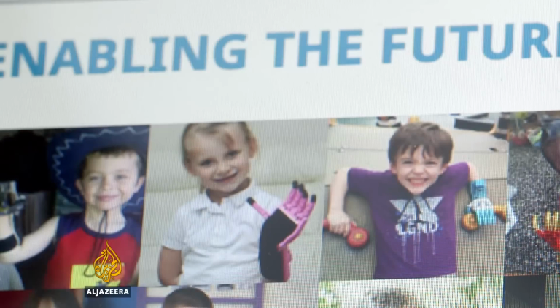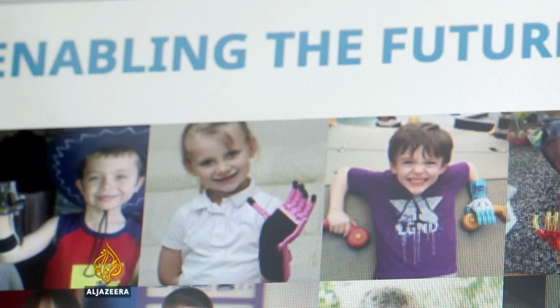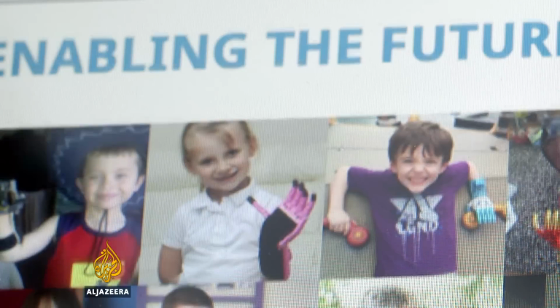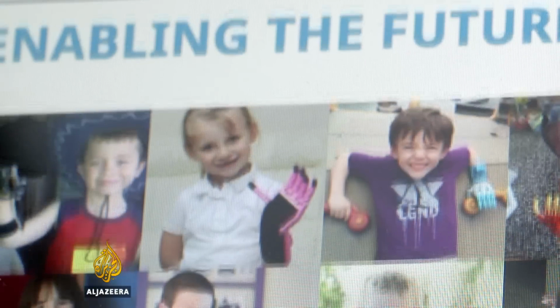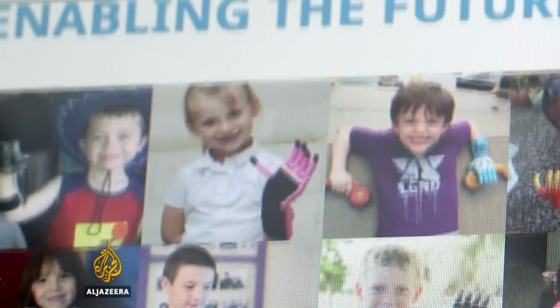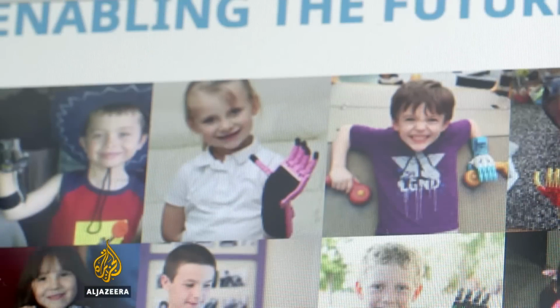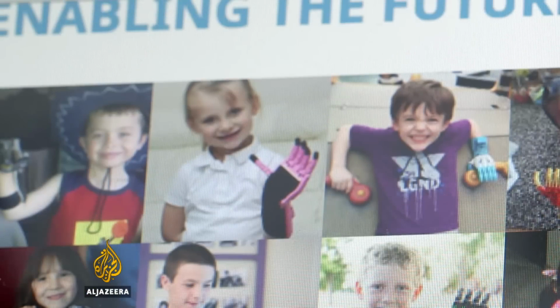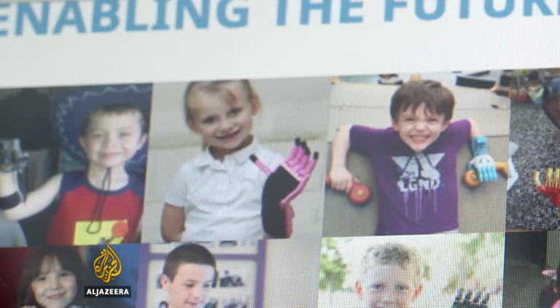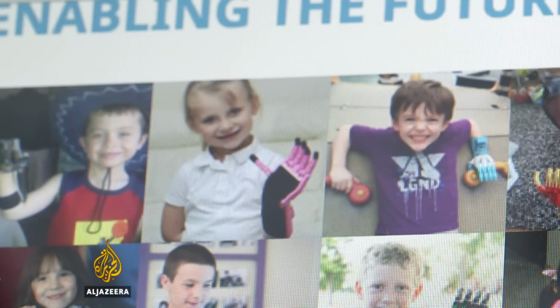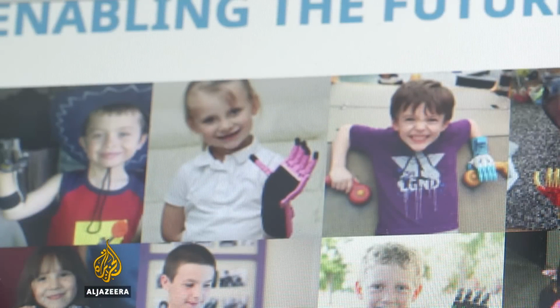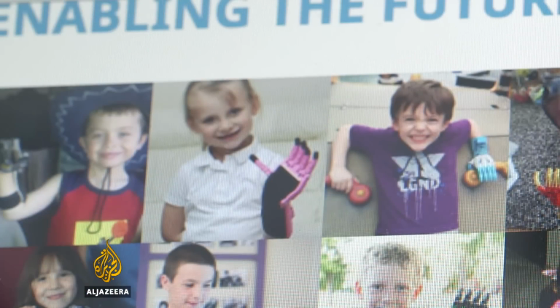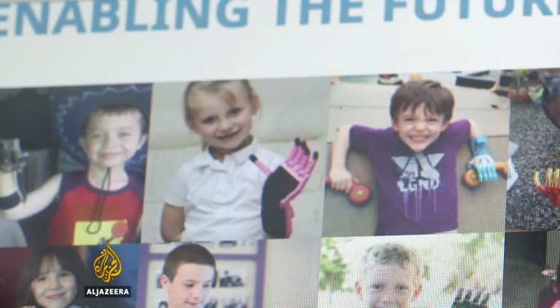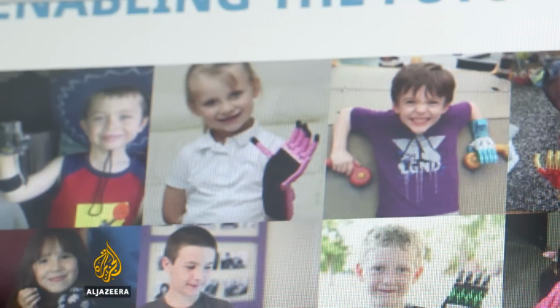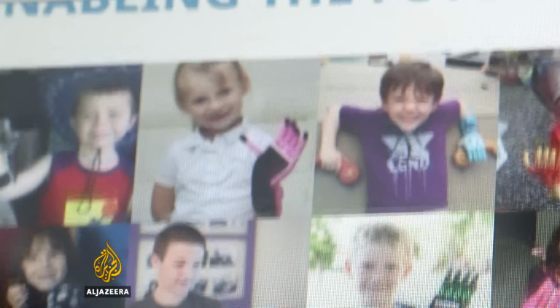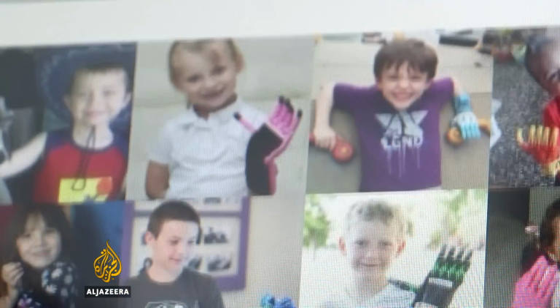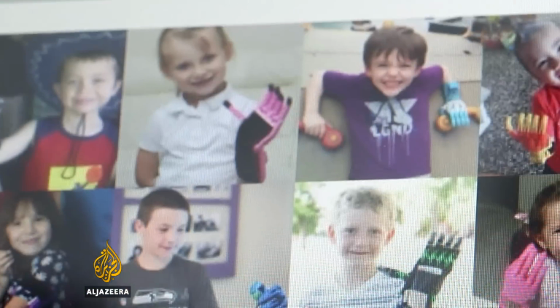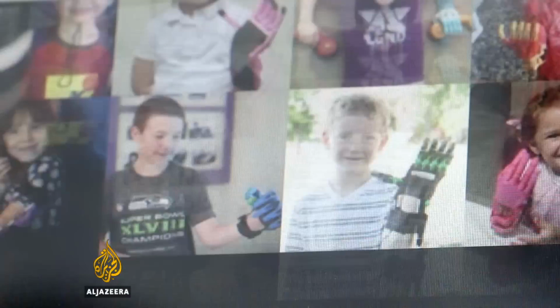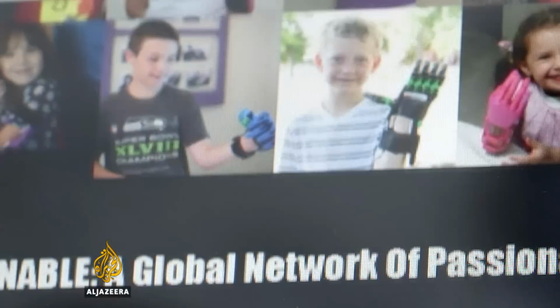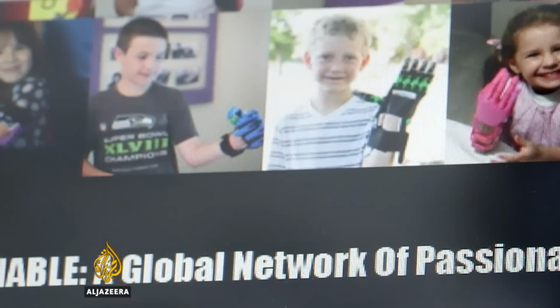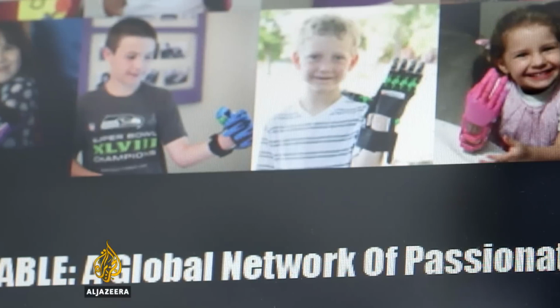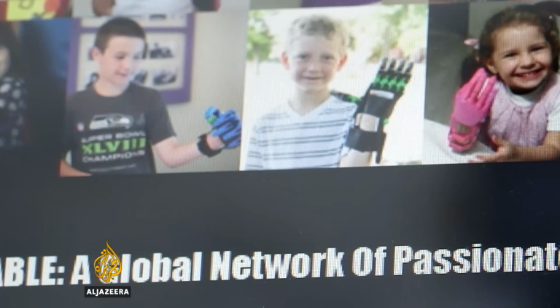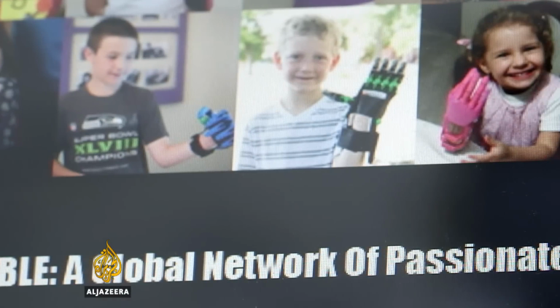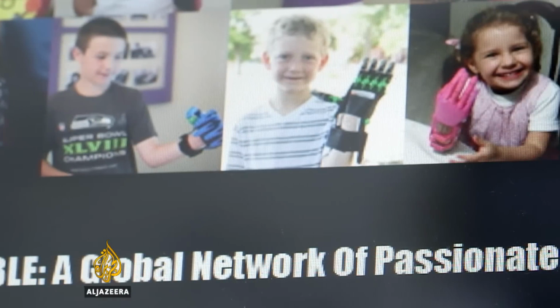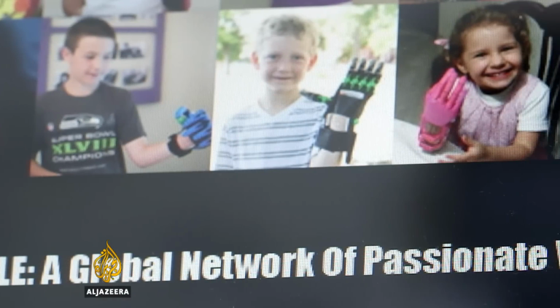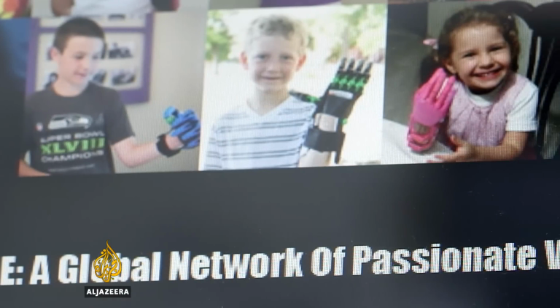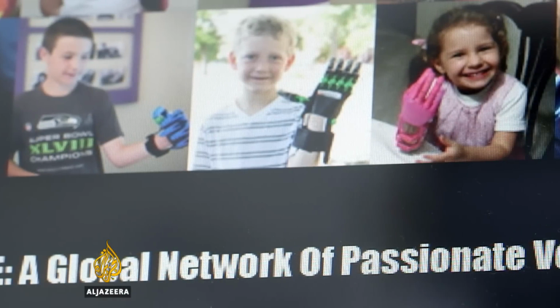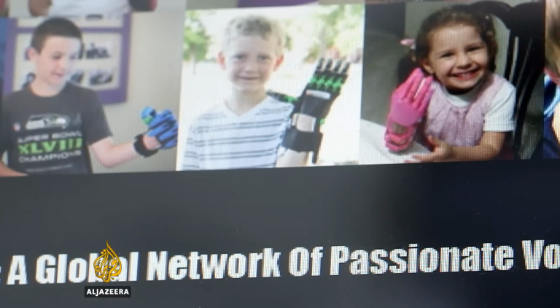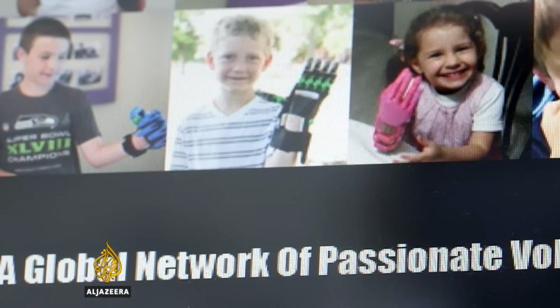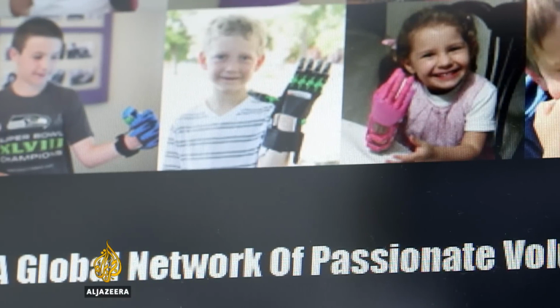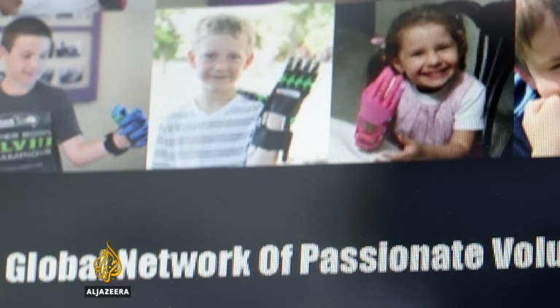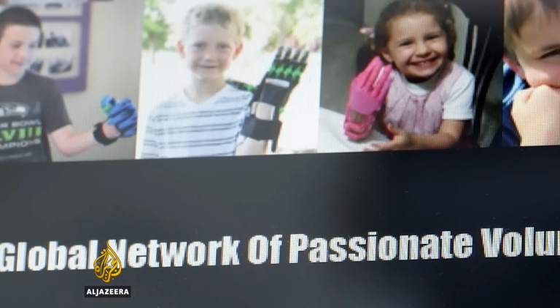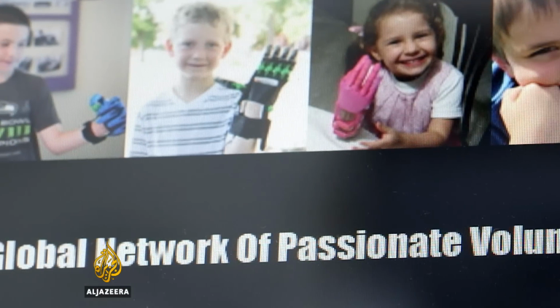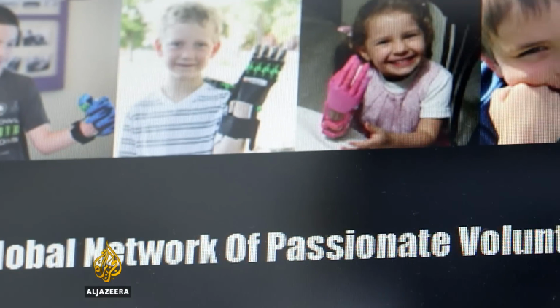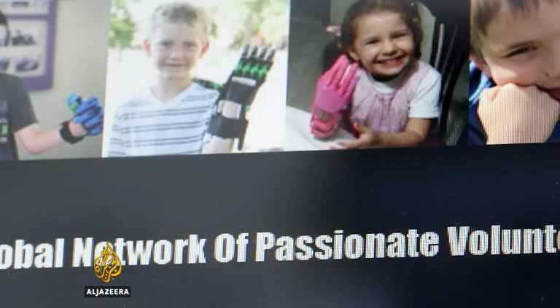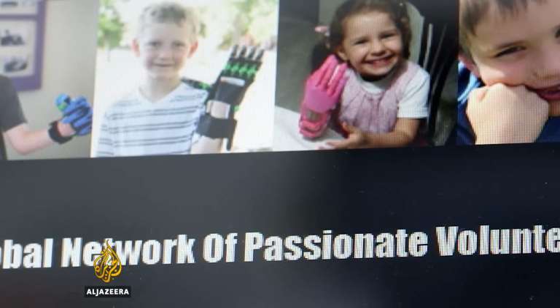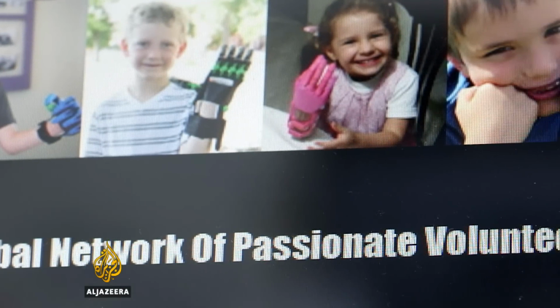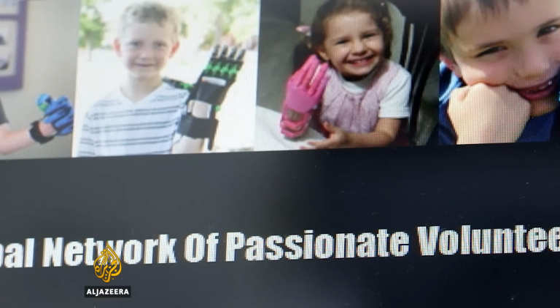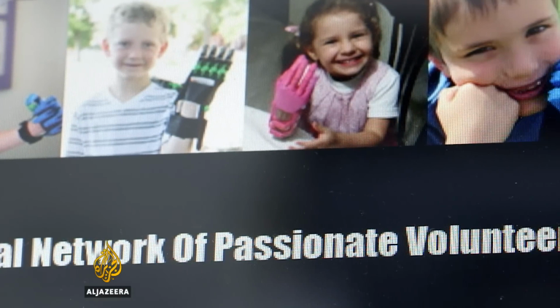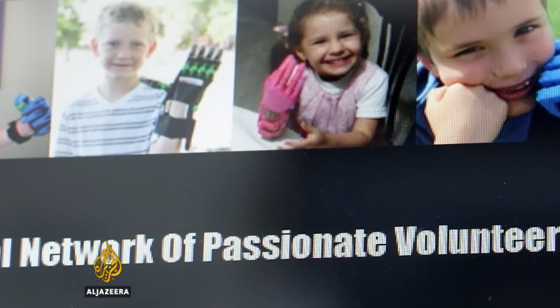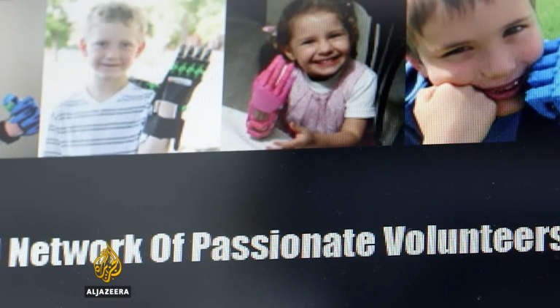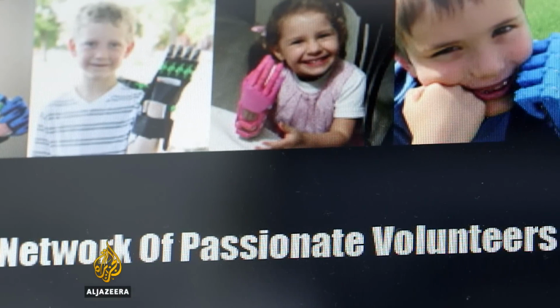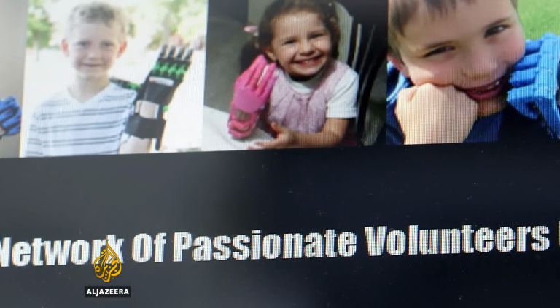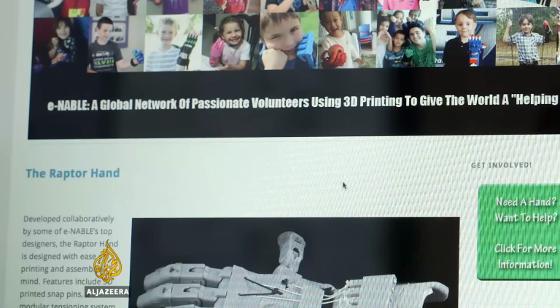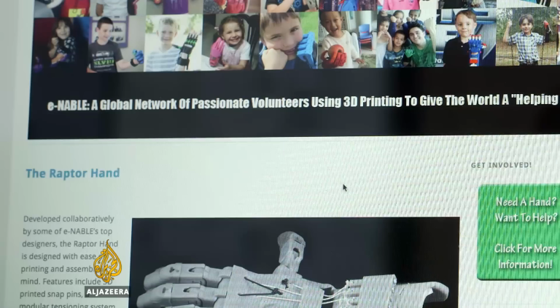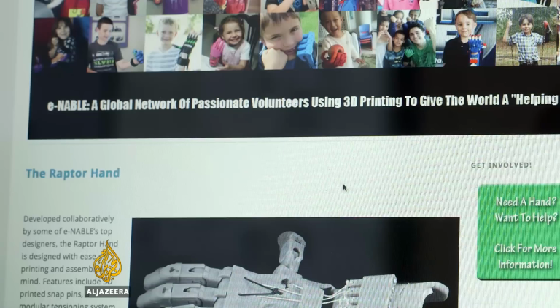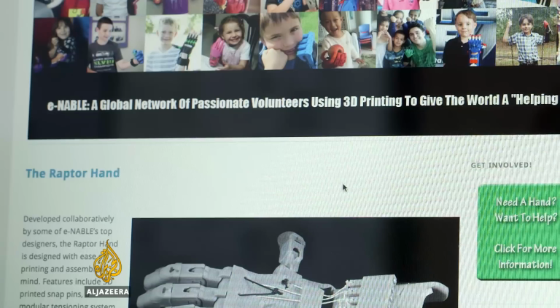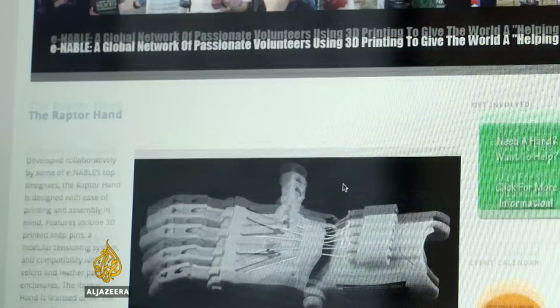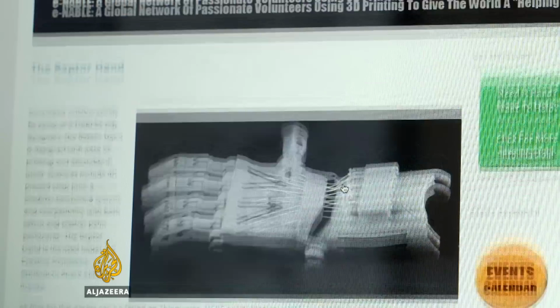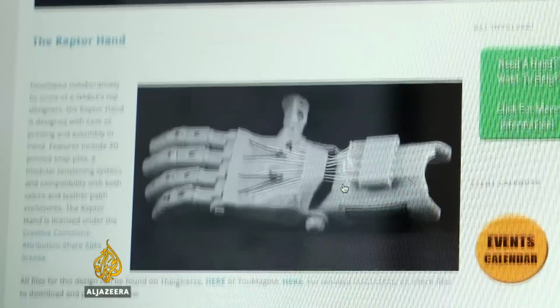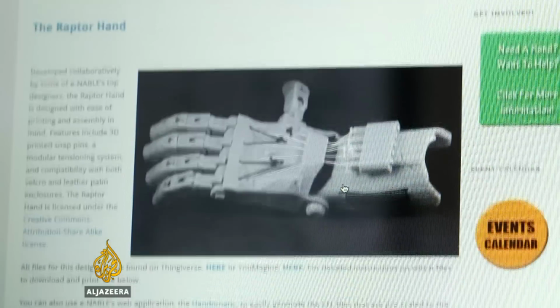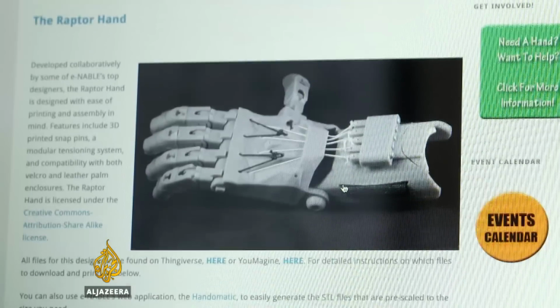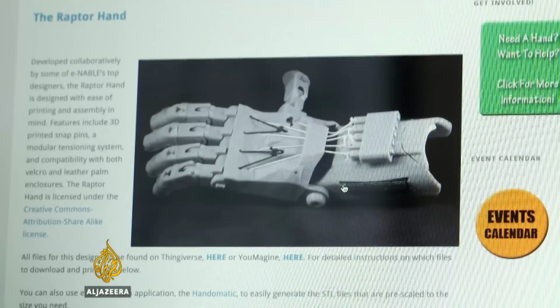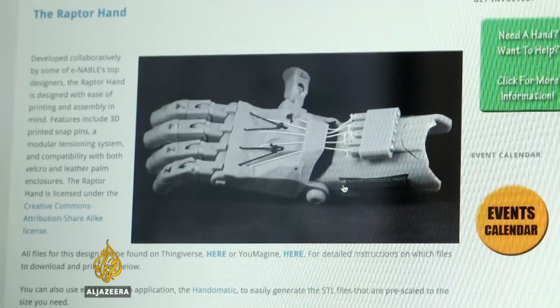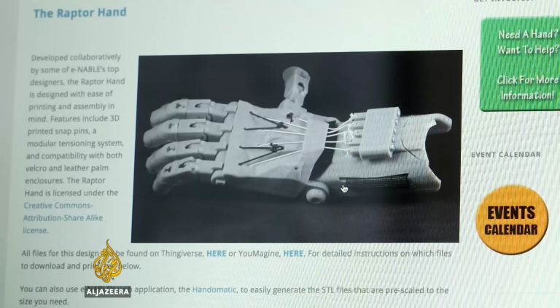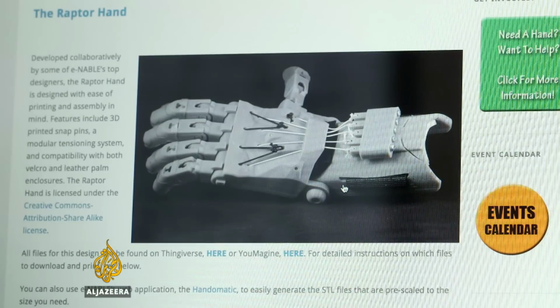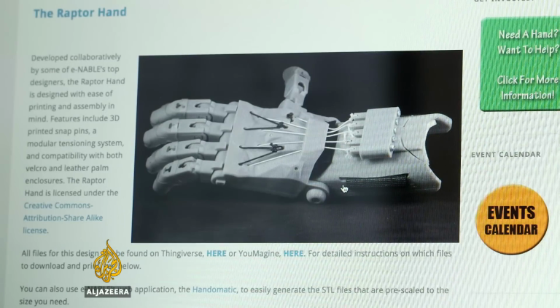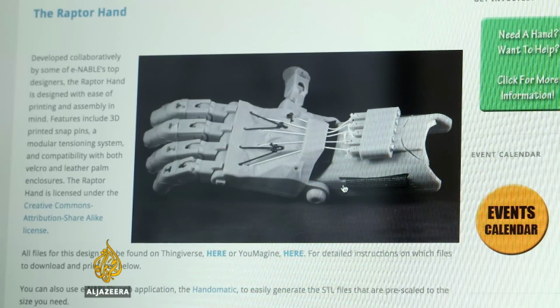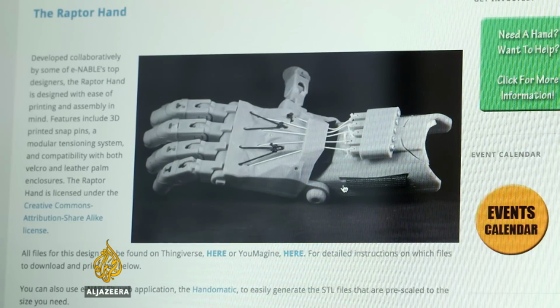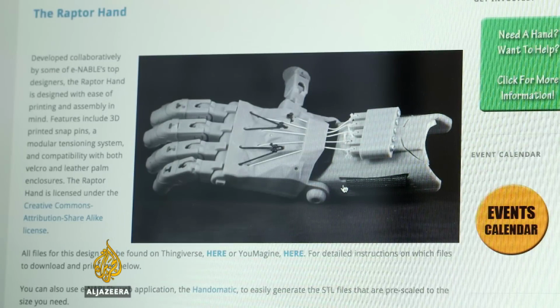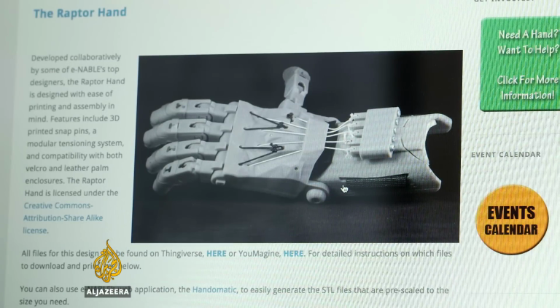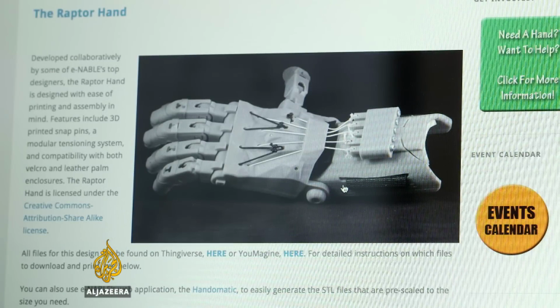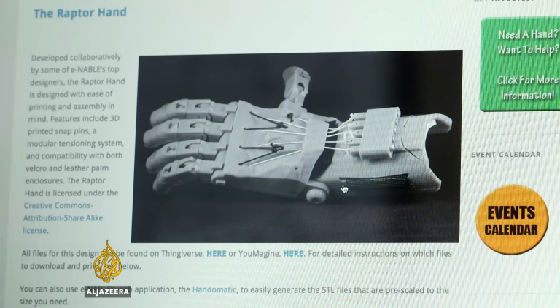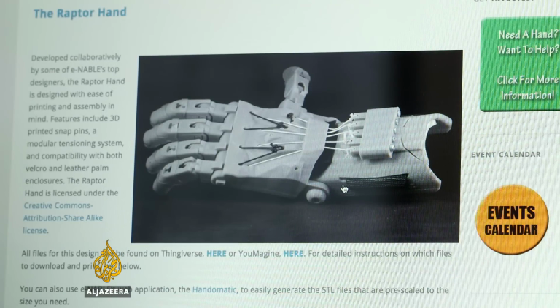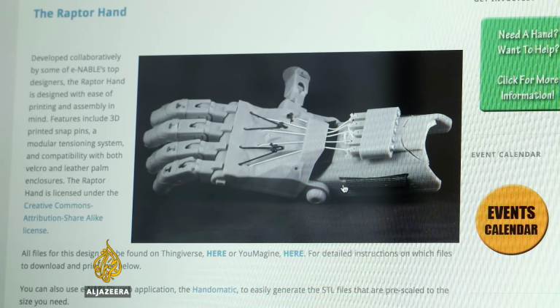Enable is an organization that gets volunteers across the world to create free prosthetic hands for children using 3D printers.